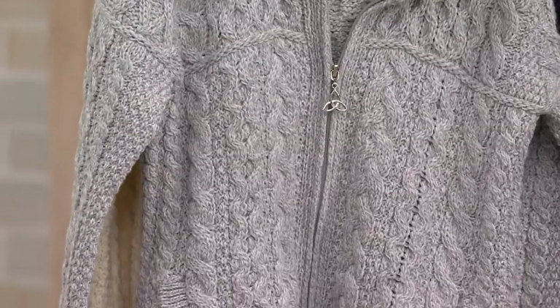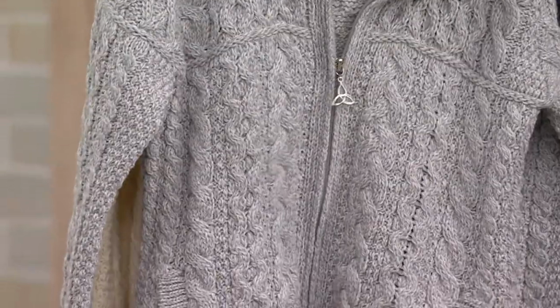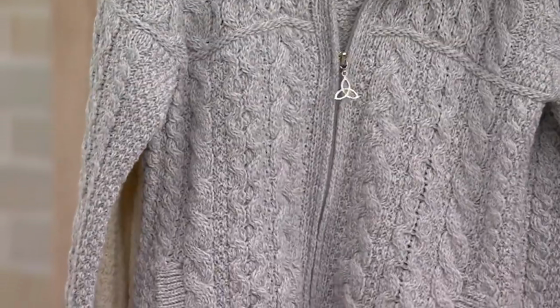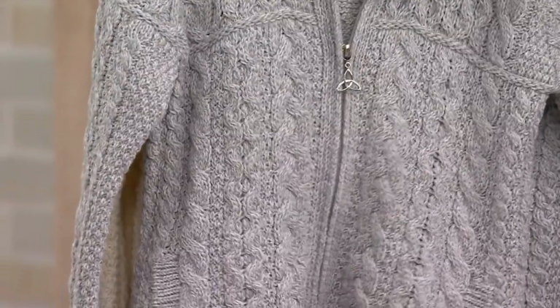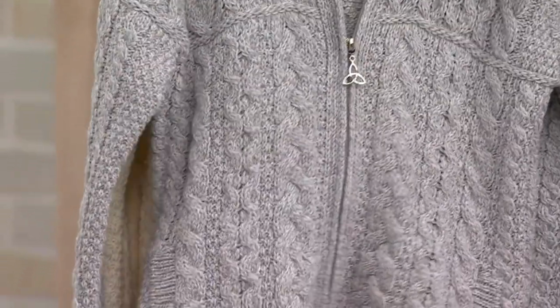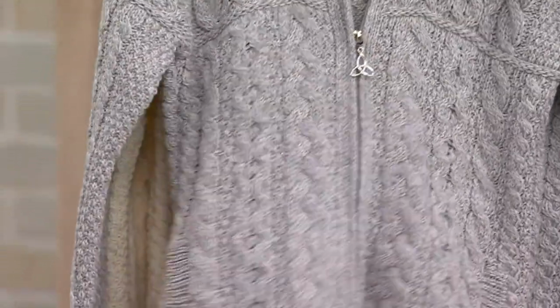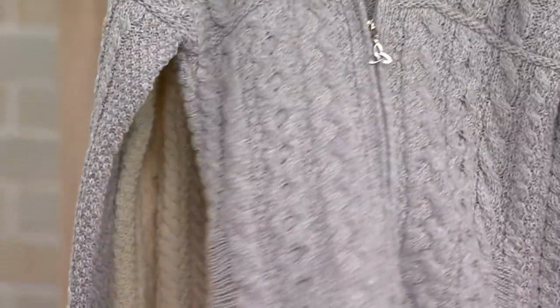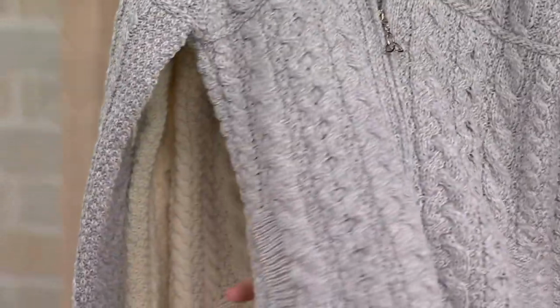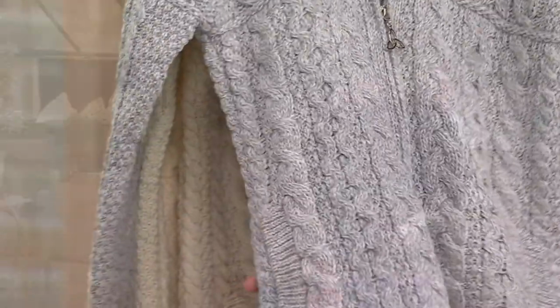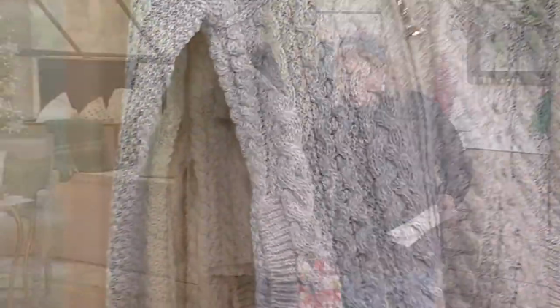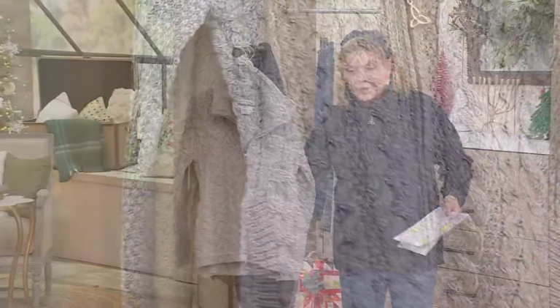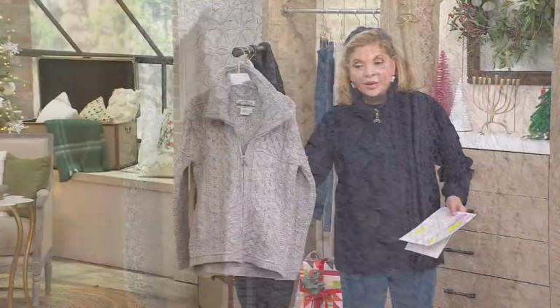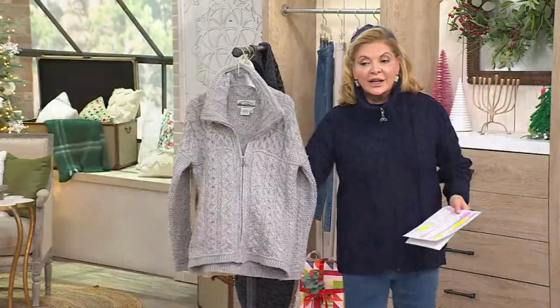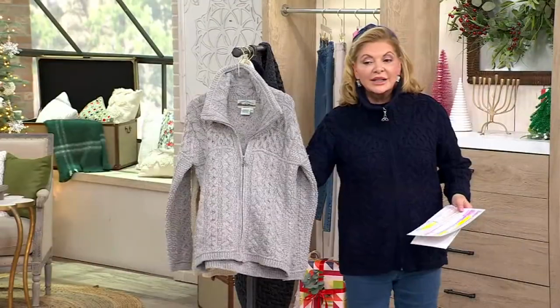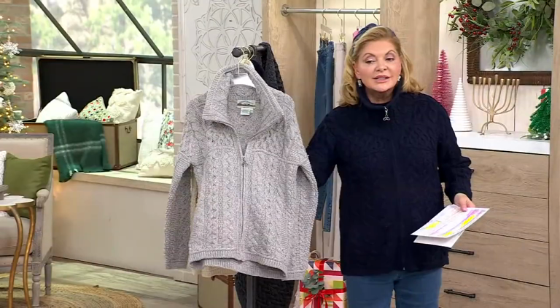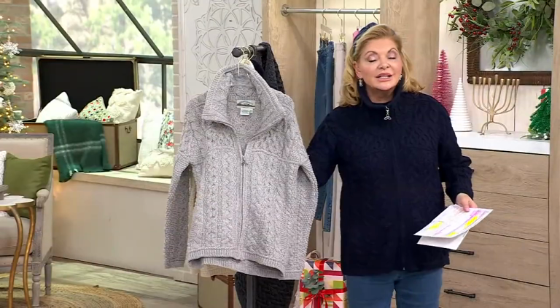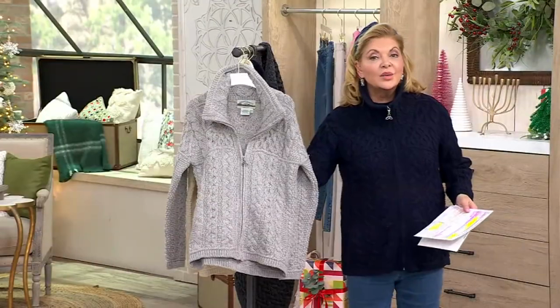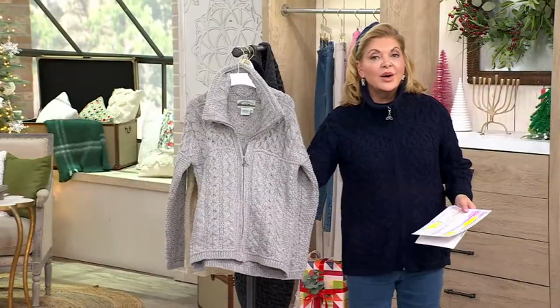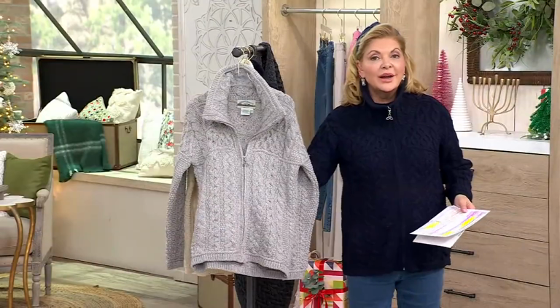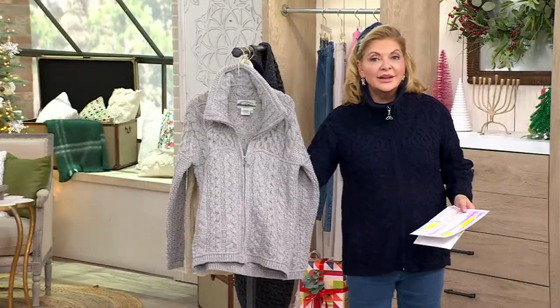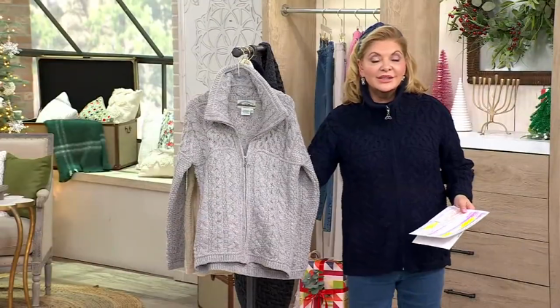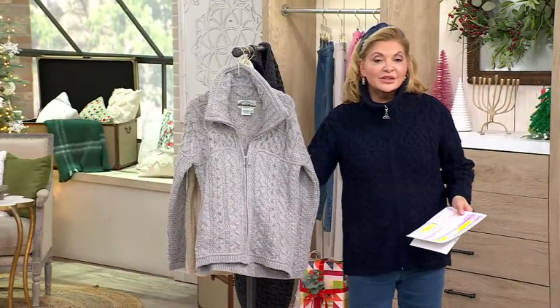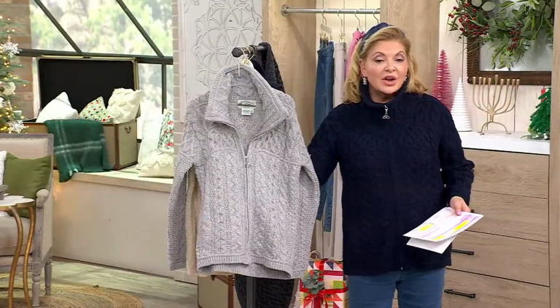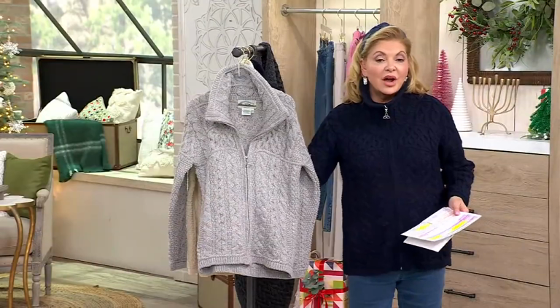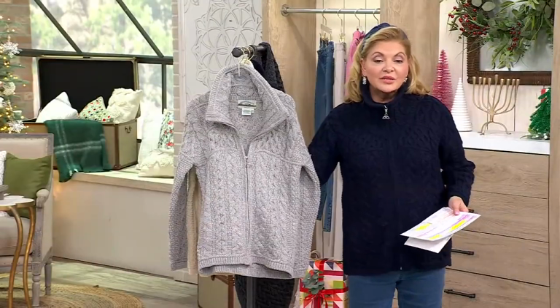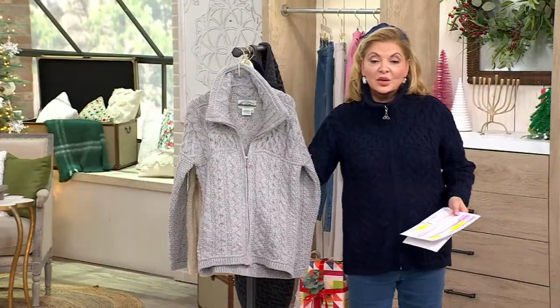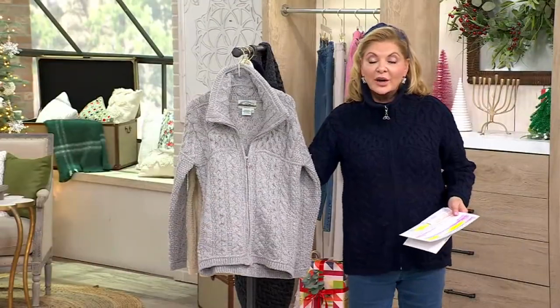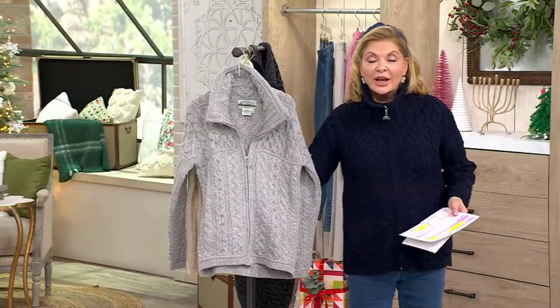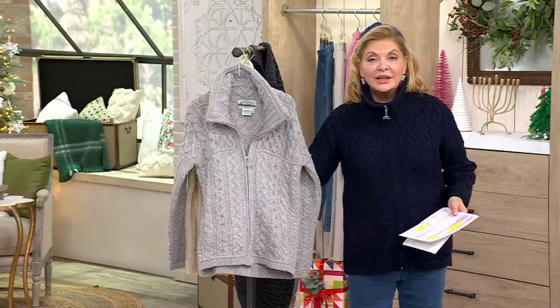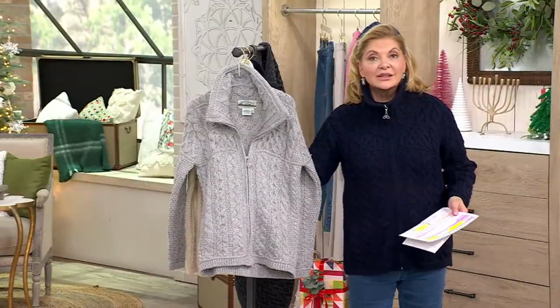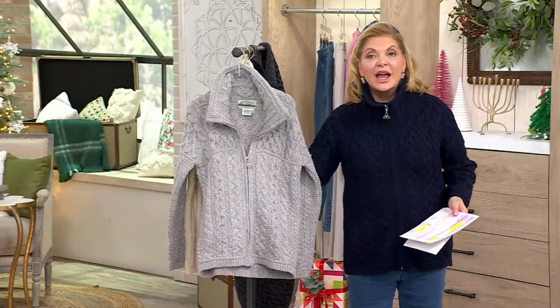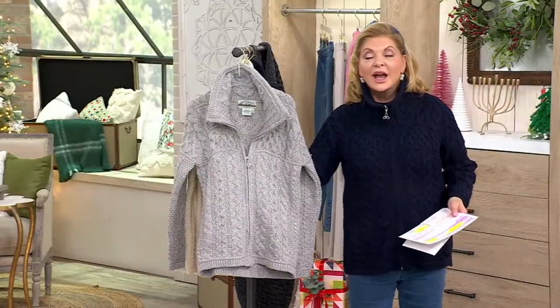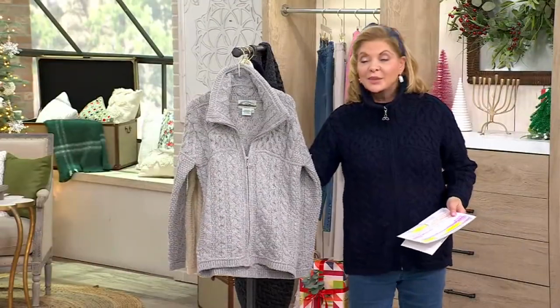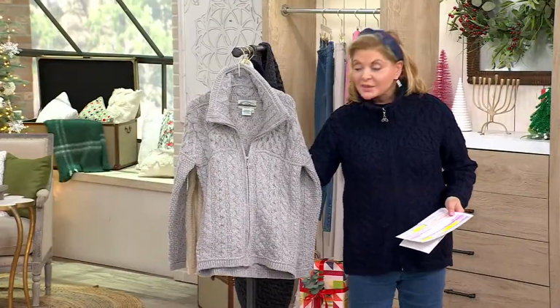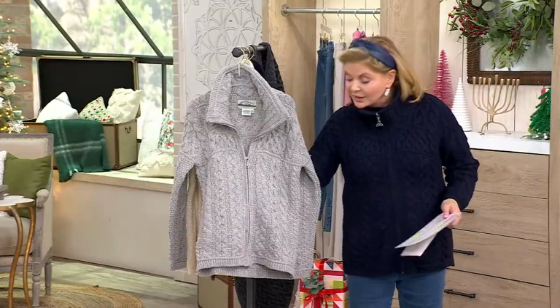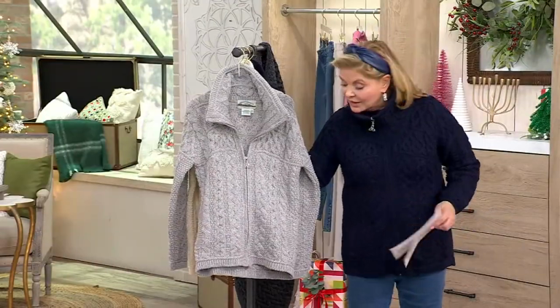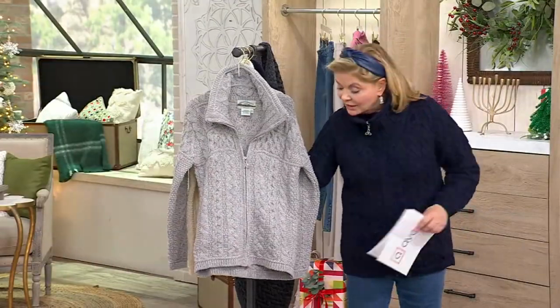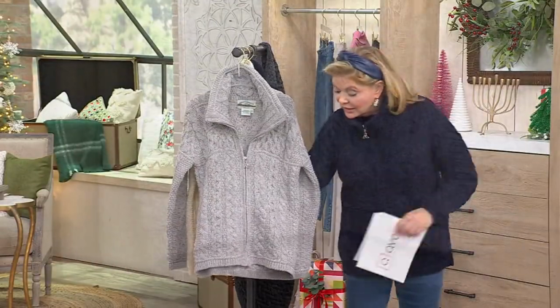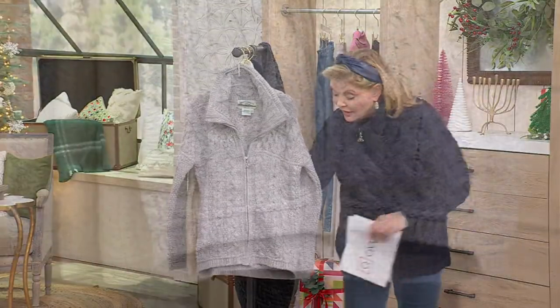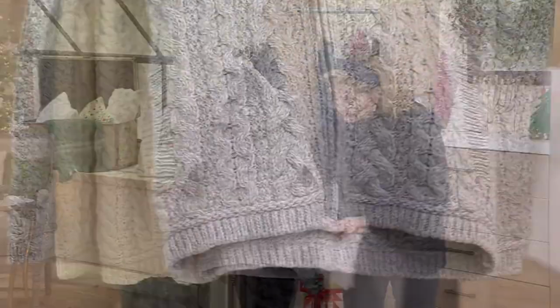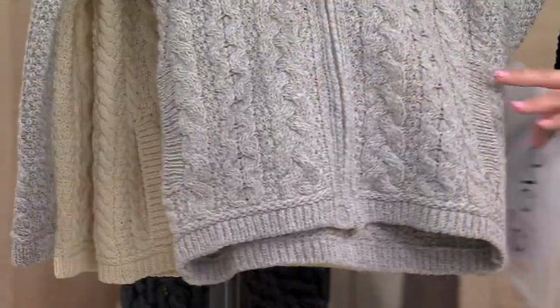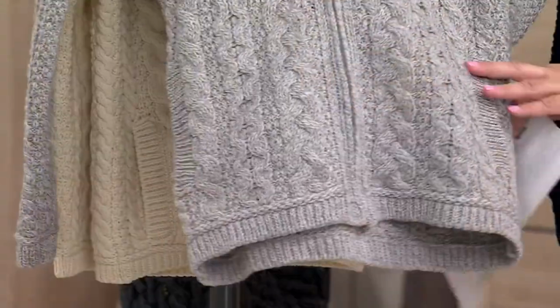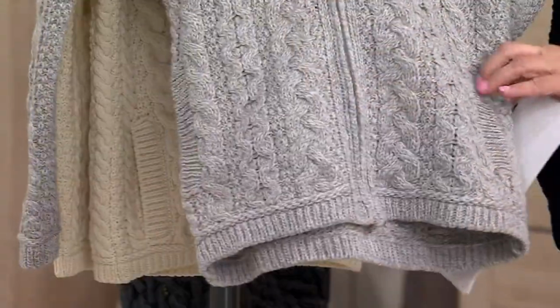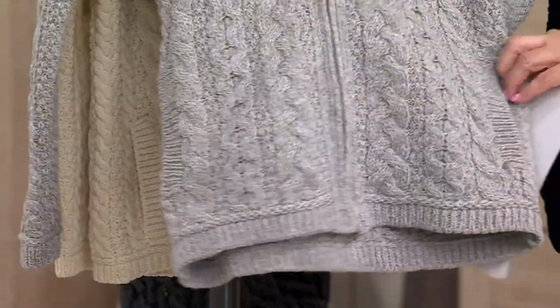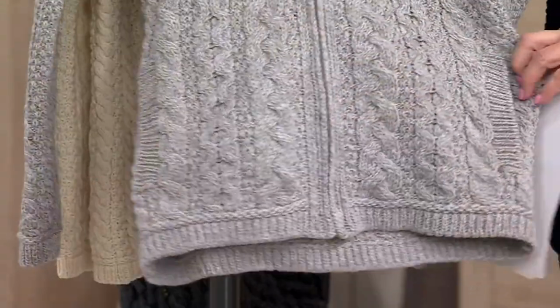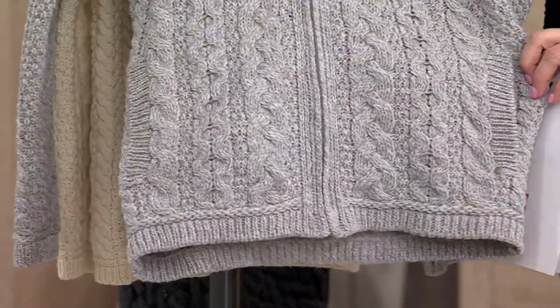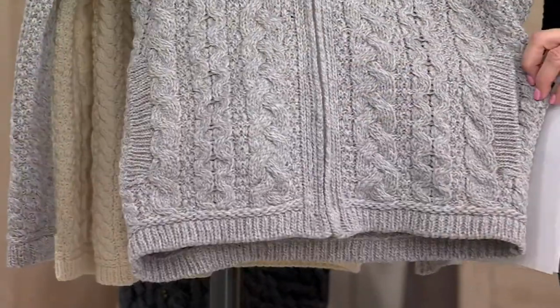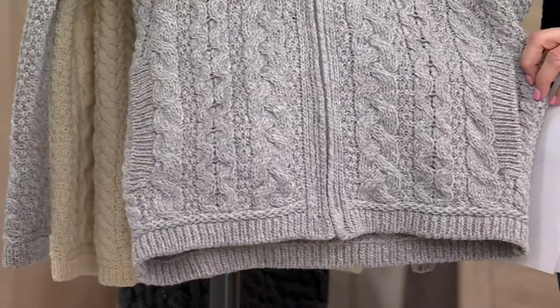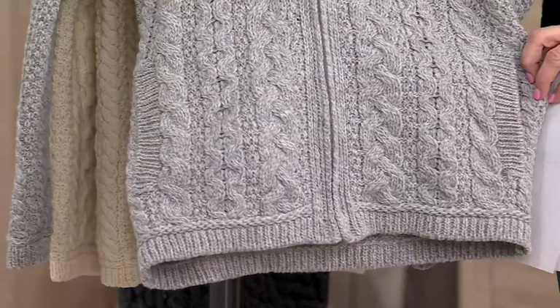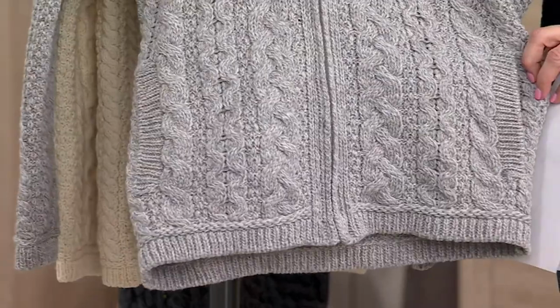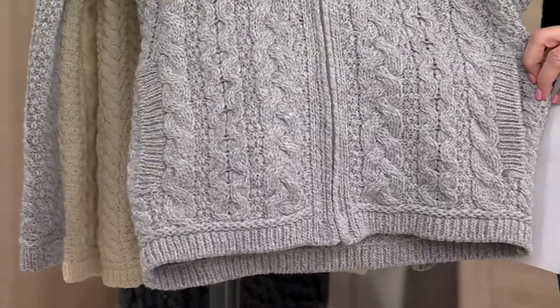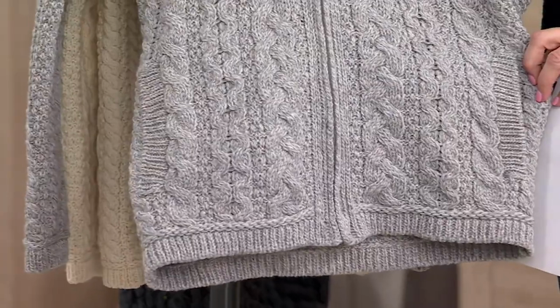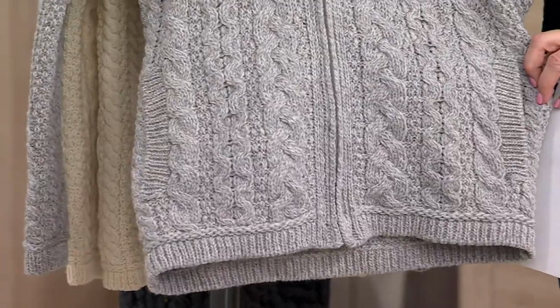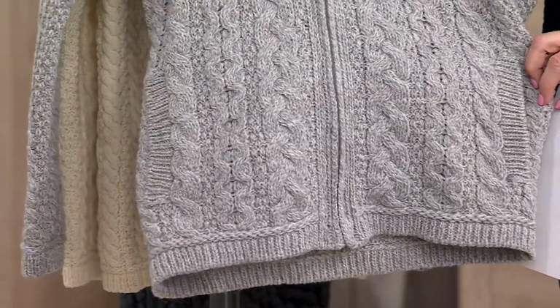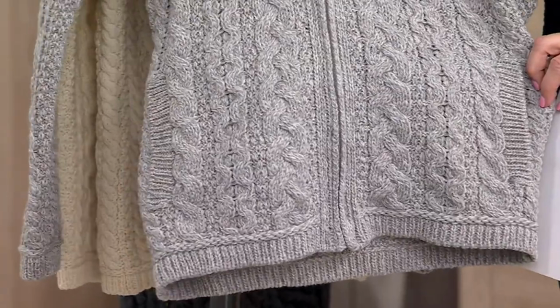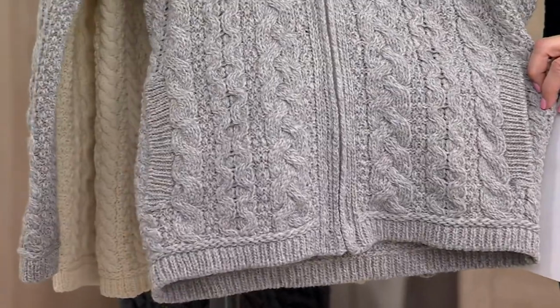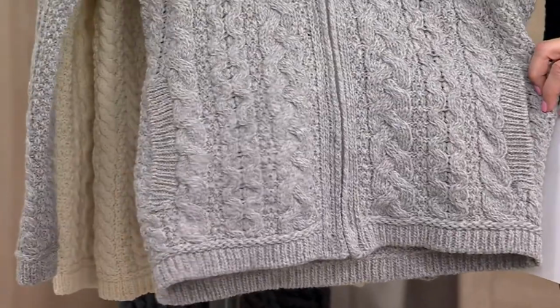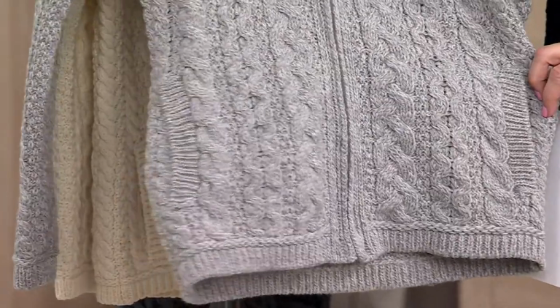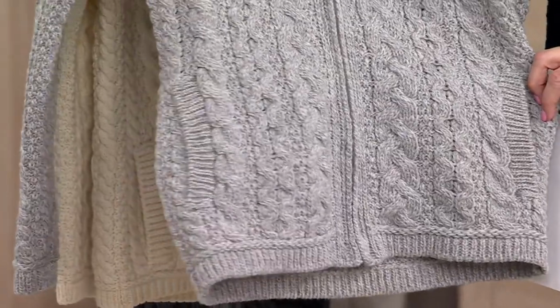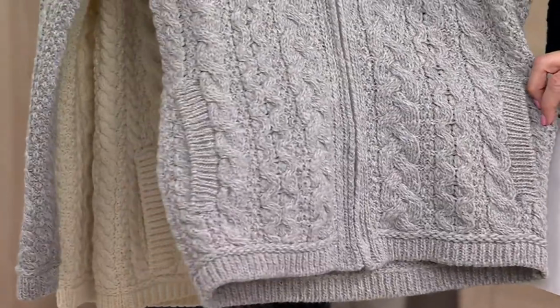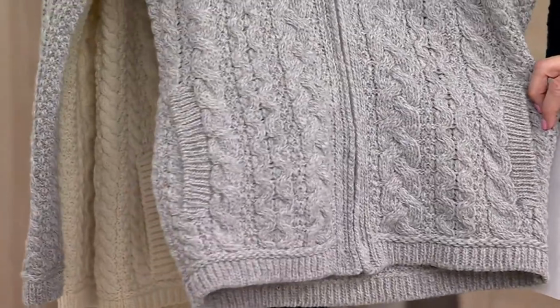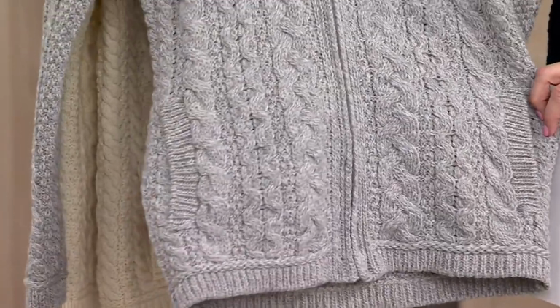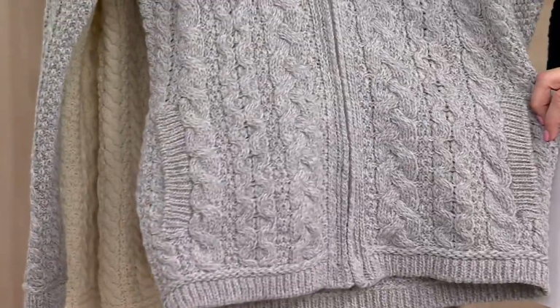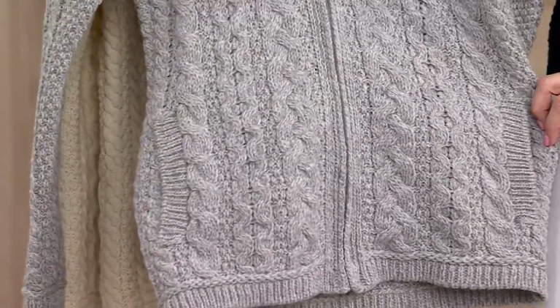Host: Let me go back to the colors. This has been very, very popular, and I can see why. The soft gray is absolutely lovely.